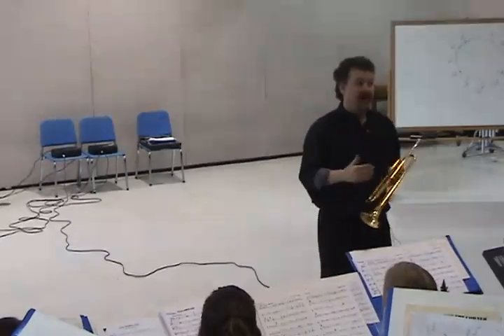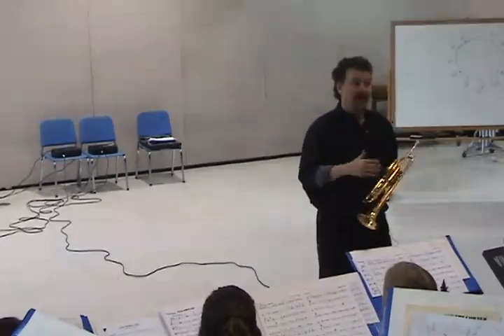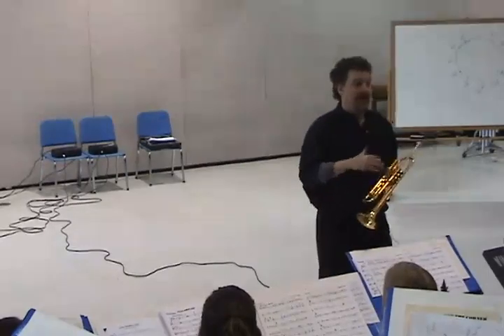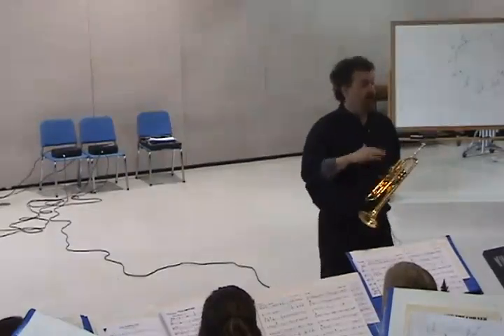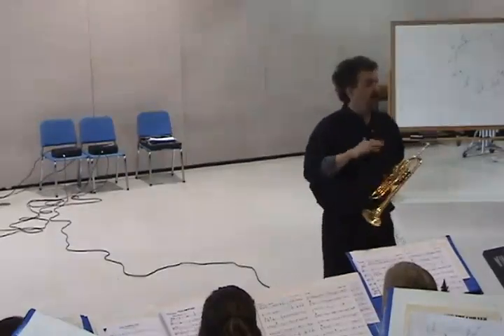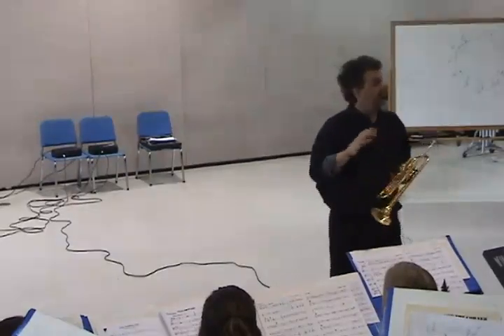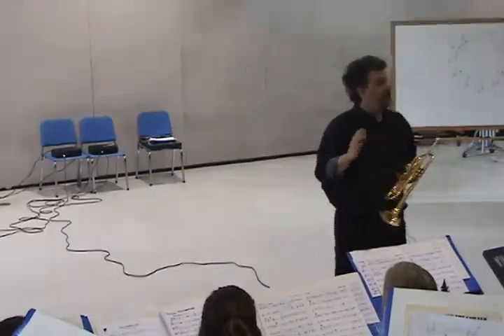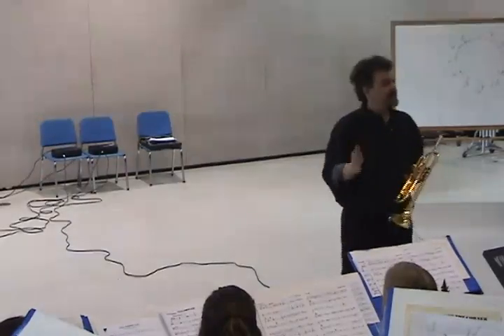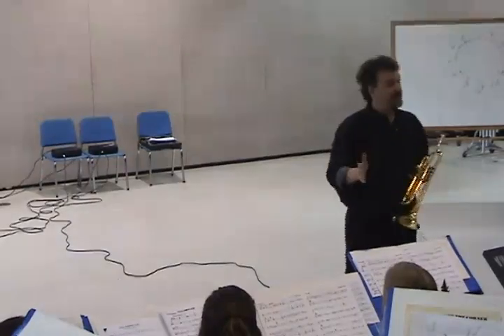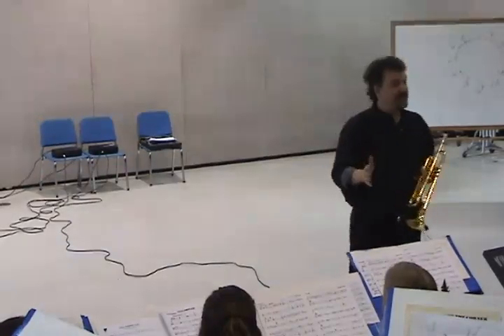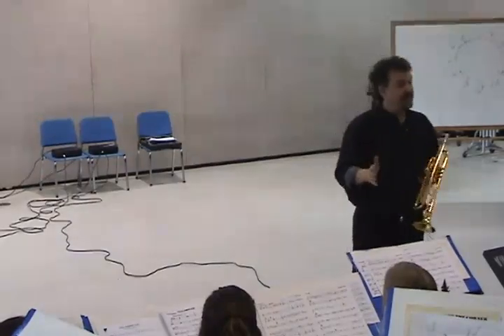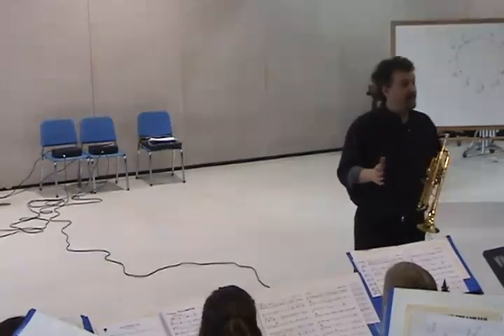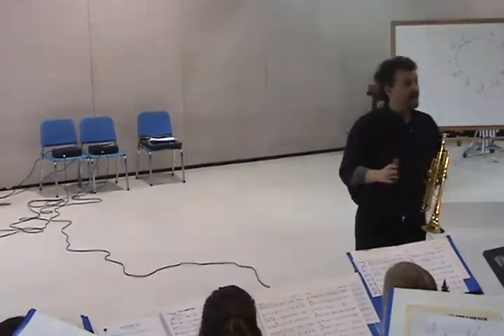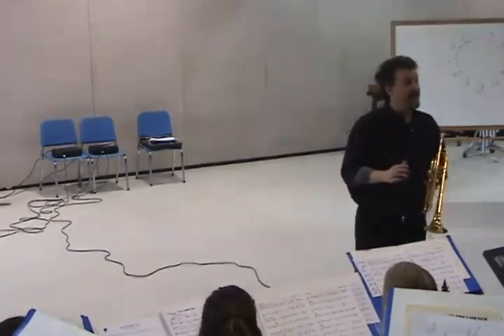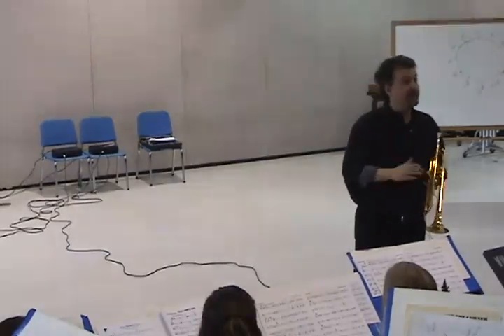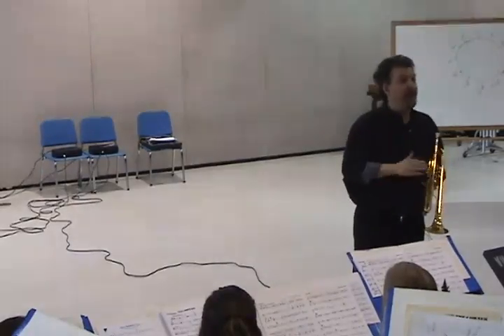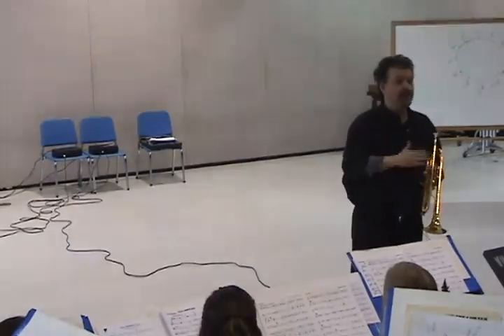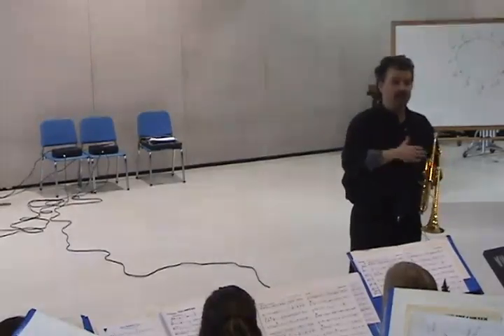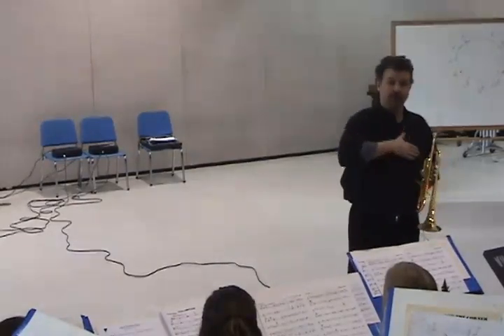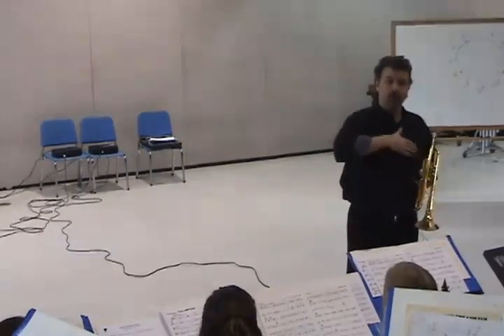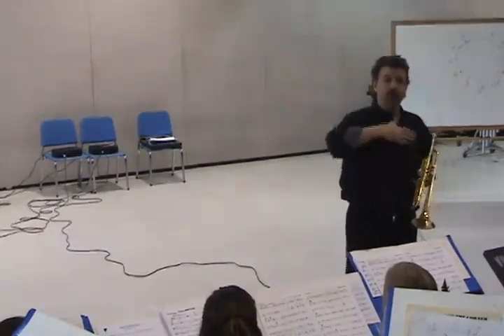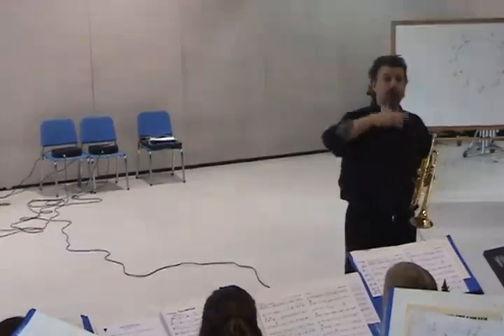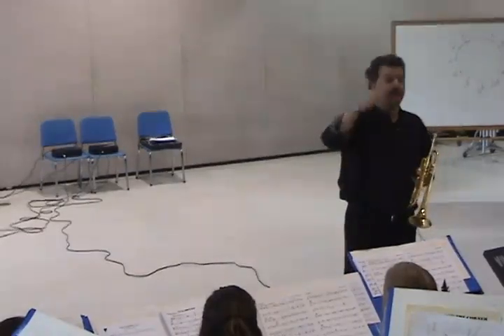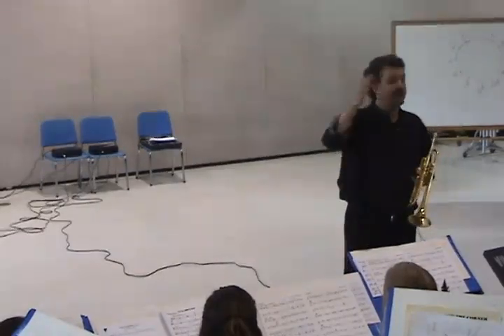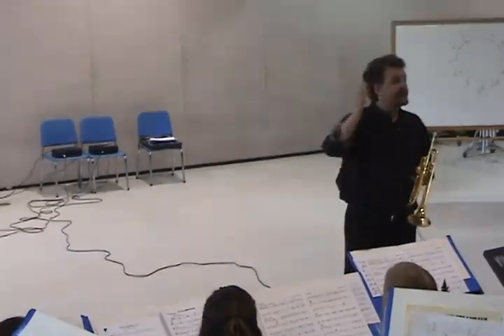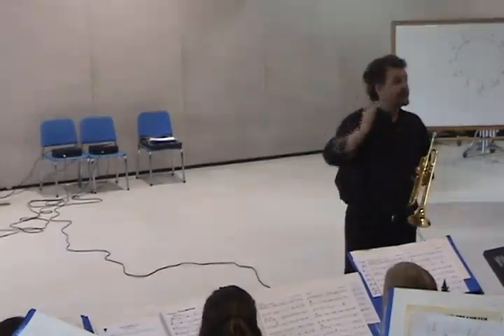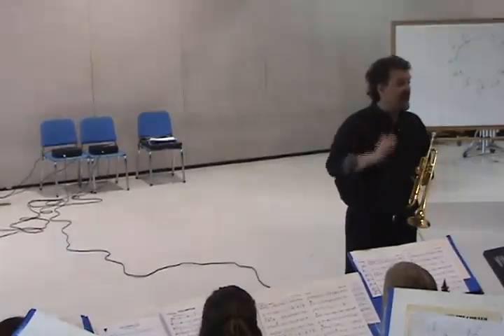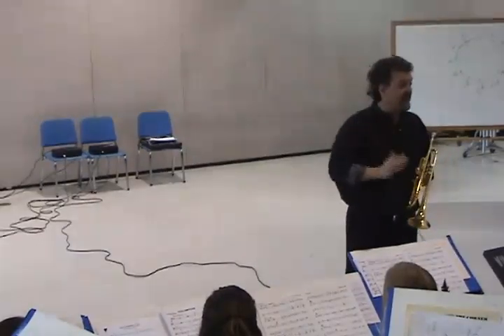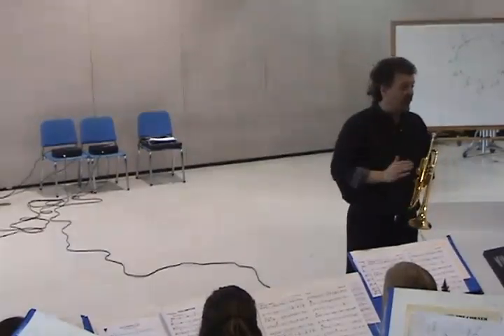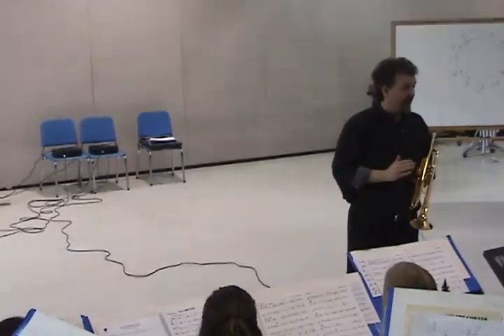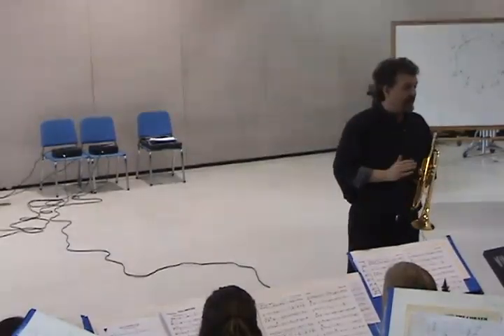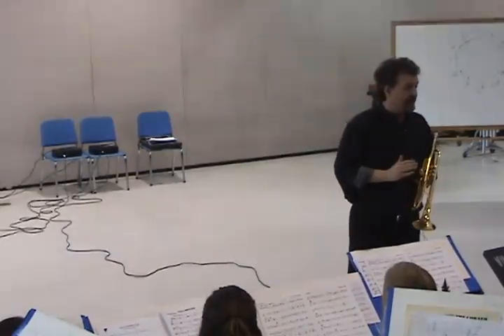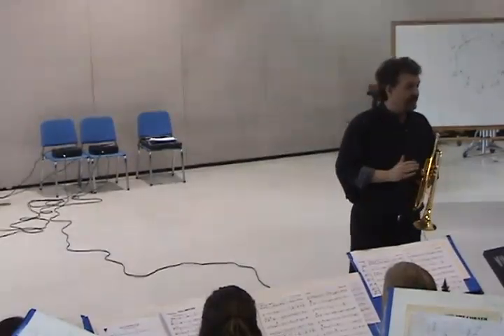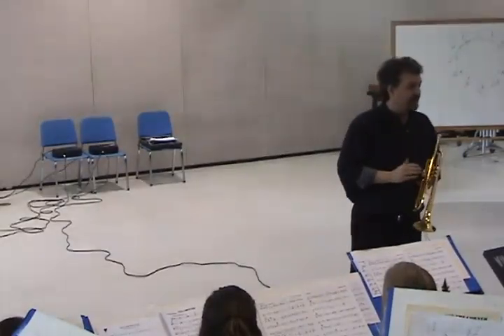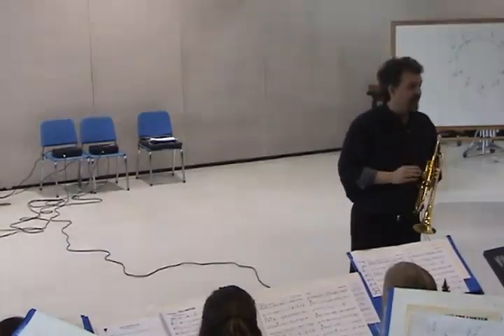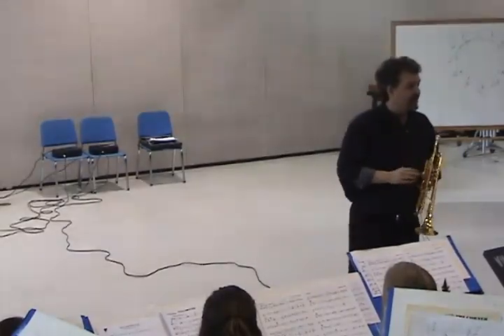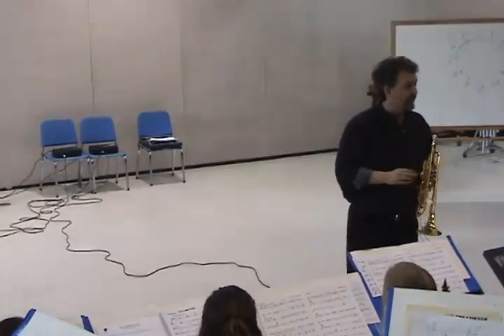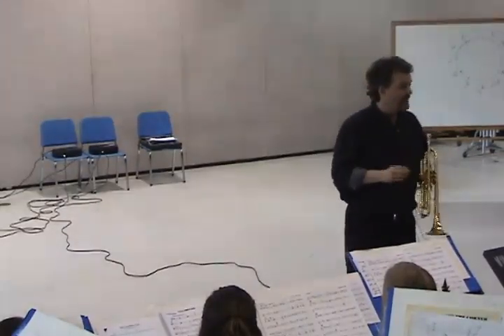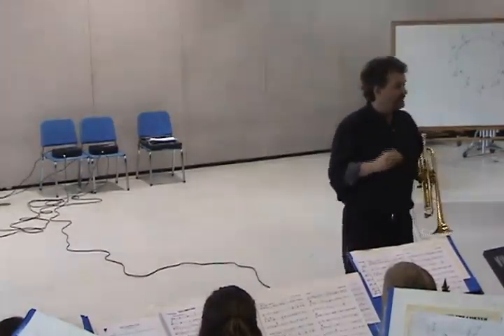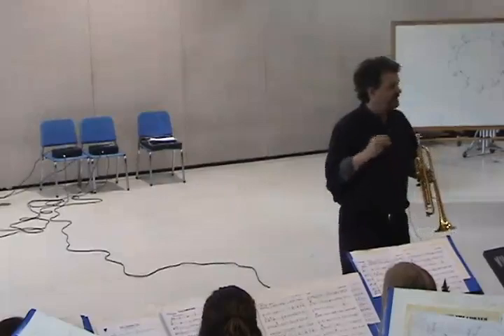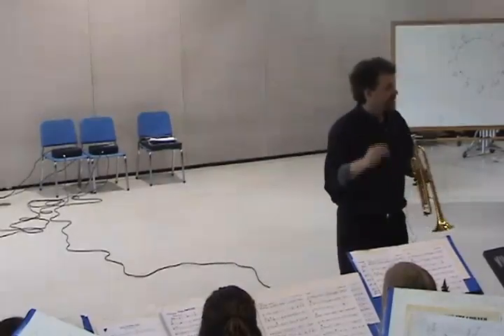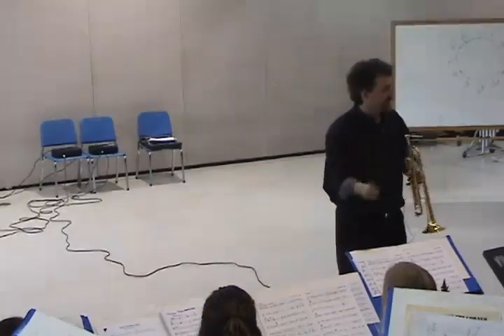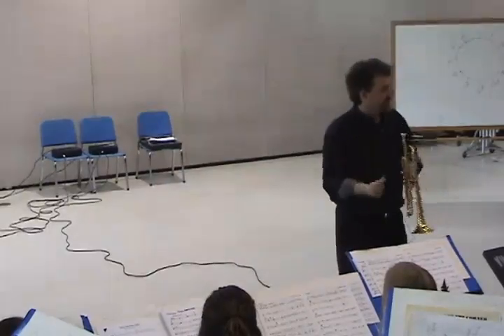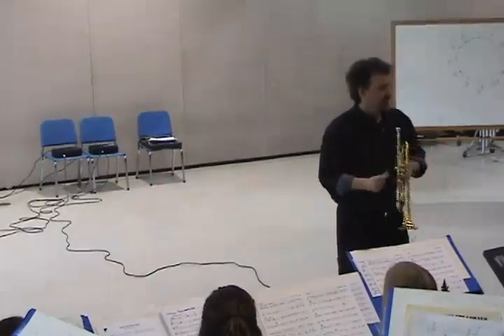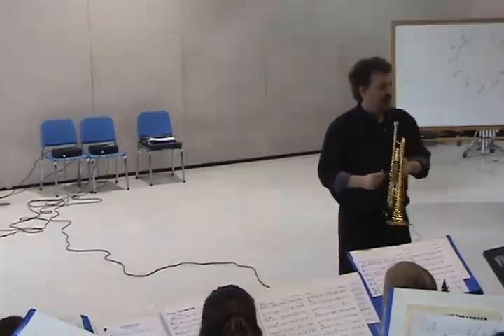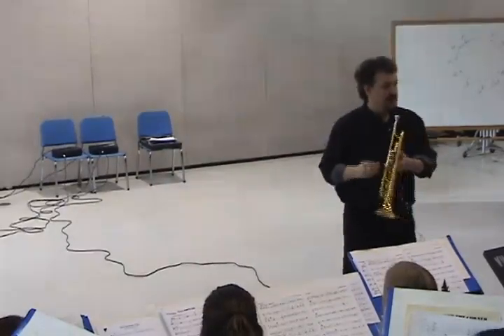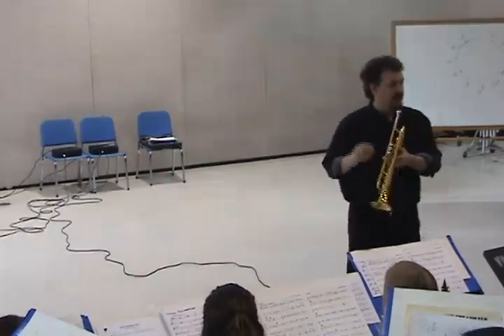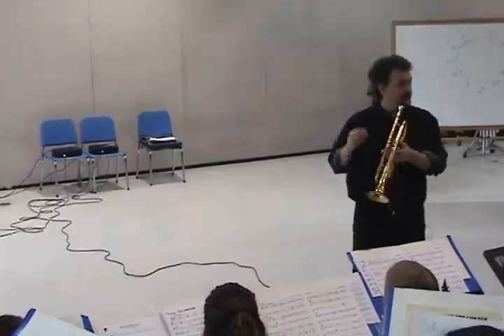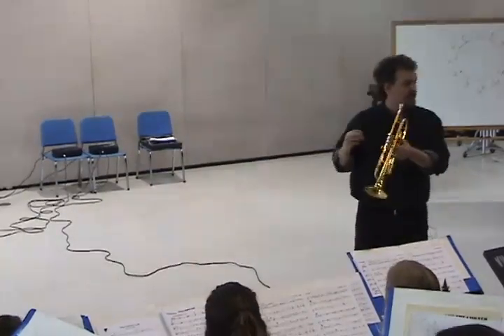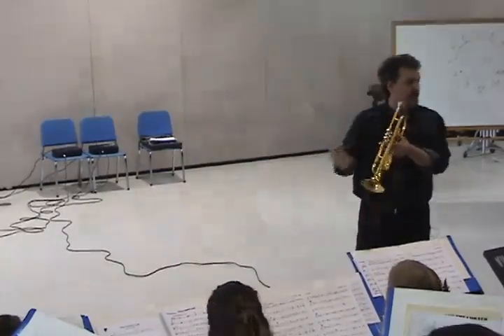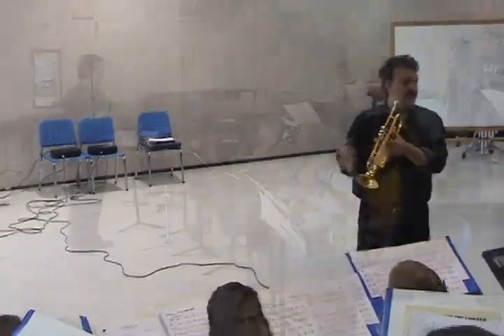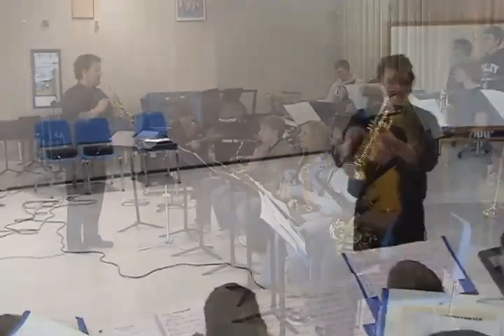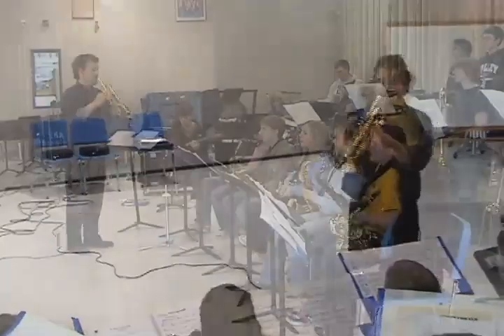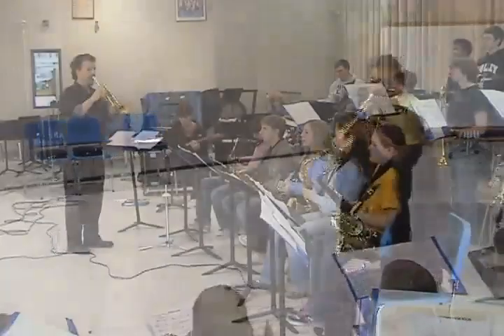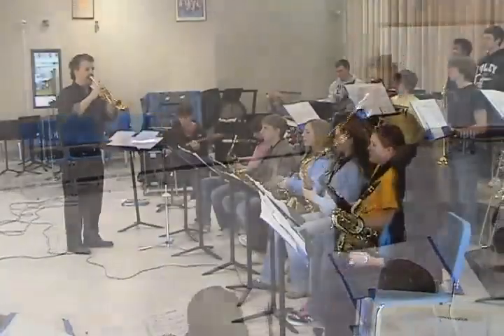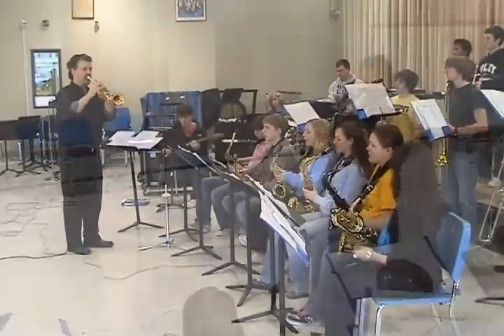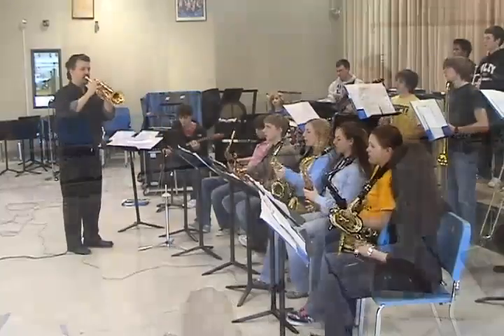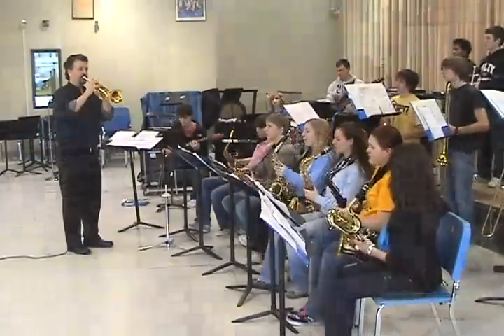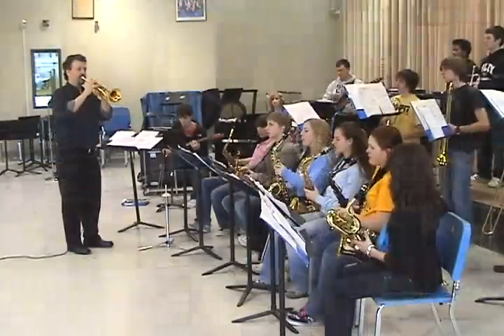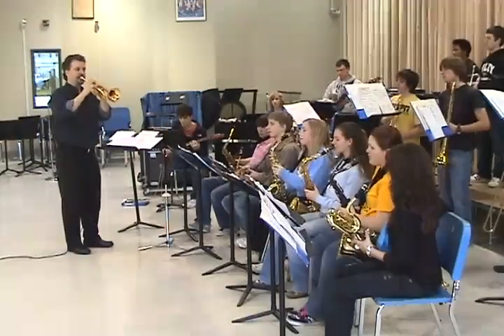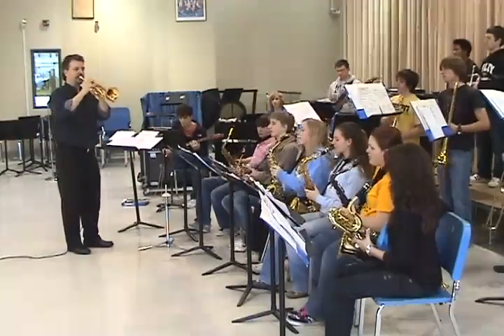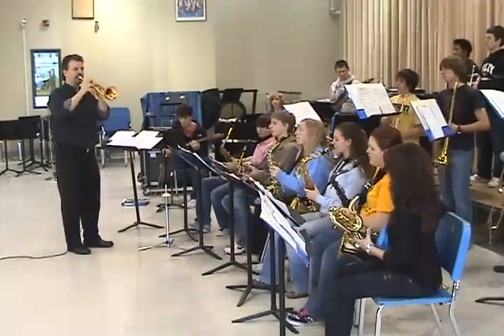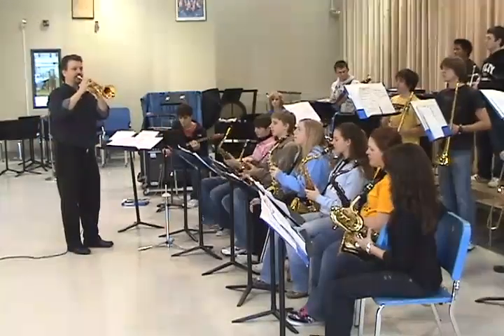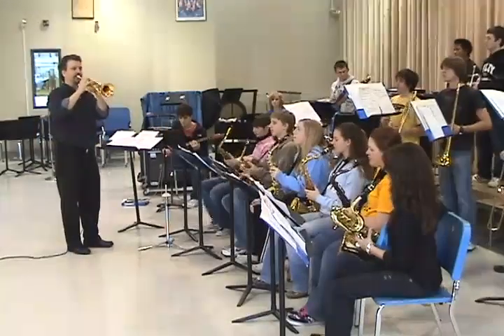I'm not going to do a bunch of skipping around. I'm going to go mostly scale-wise. 1, 2, 1, 2, 3.